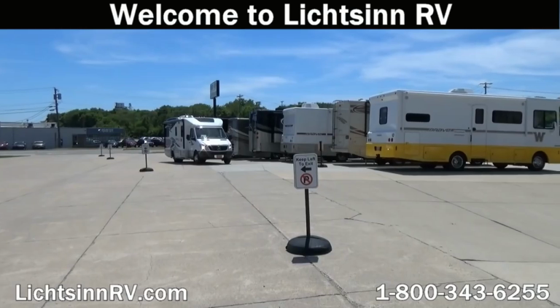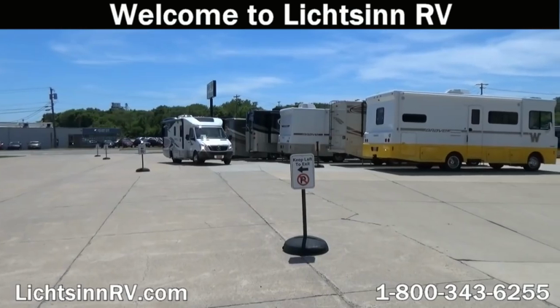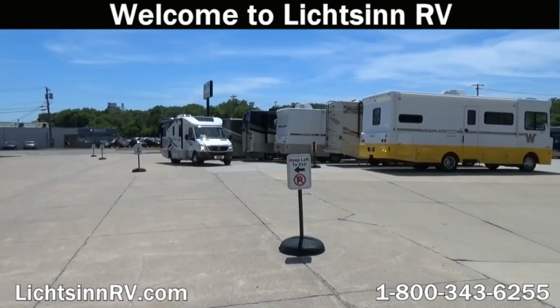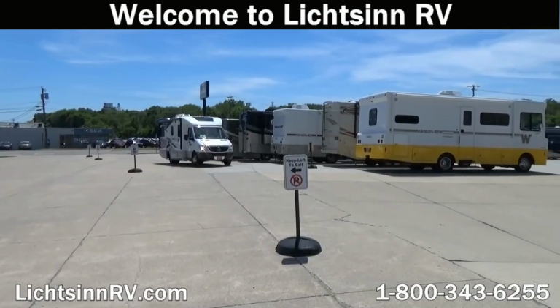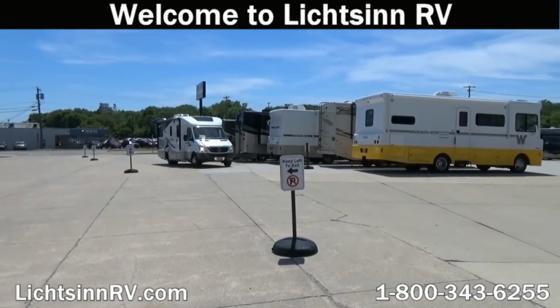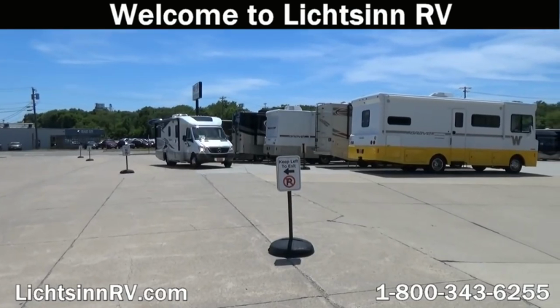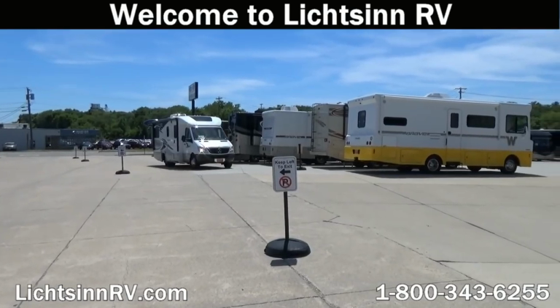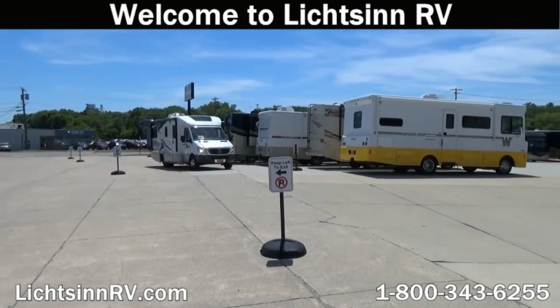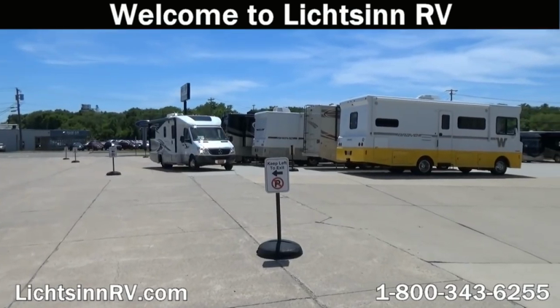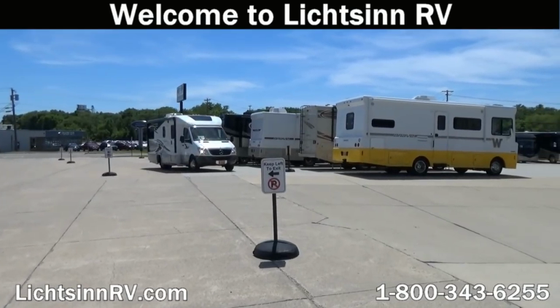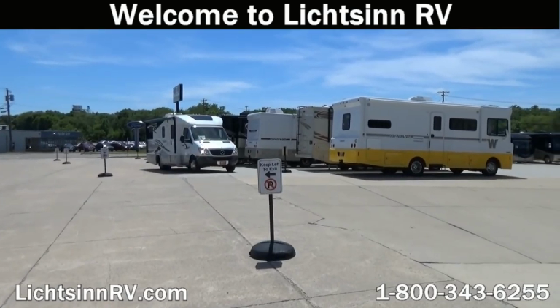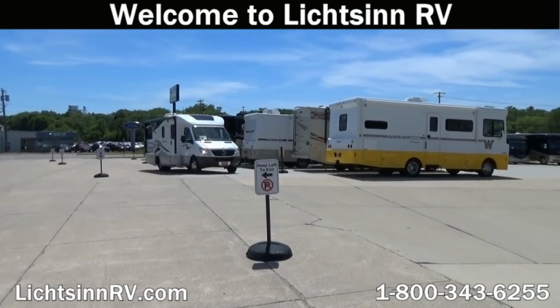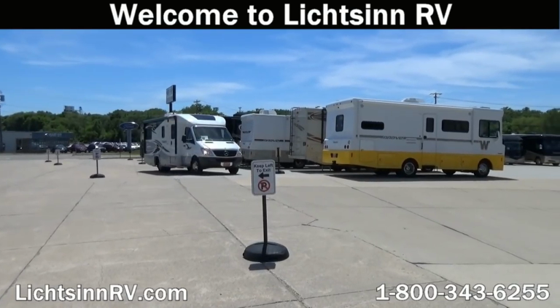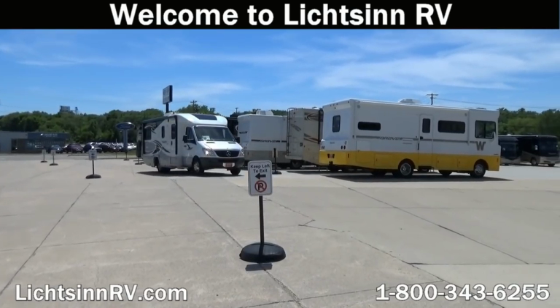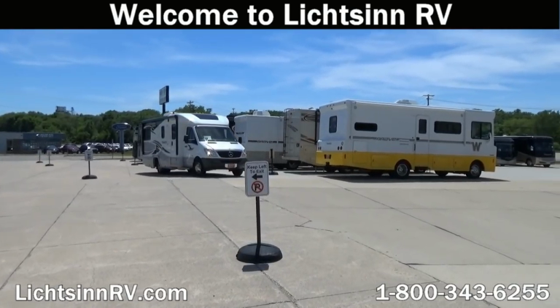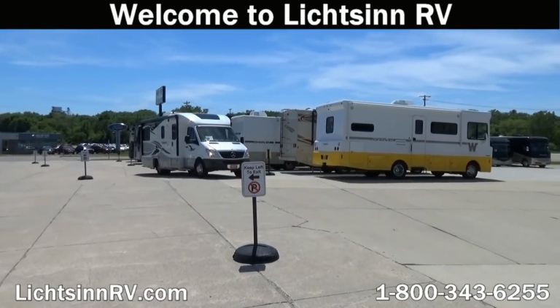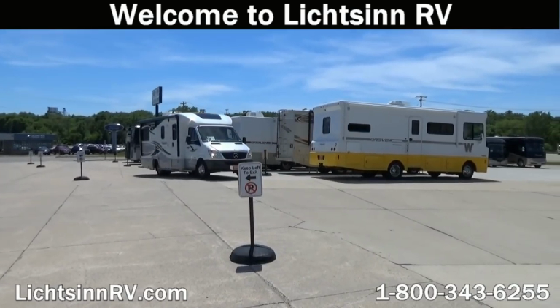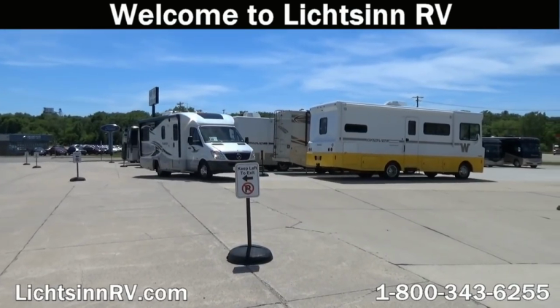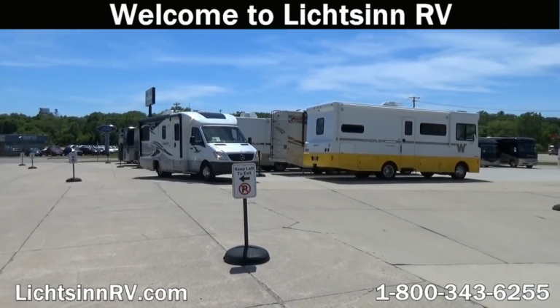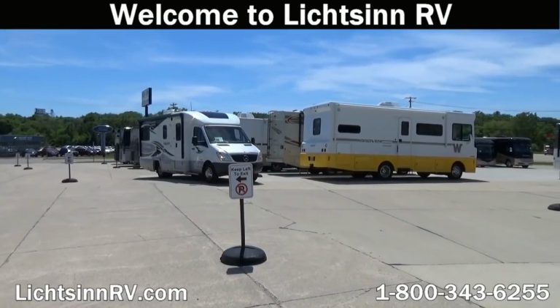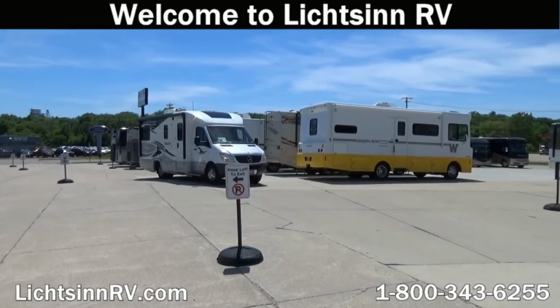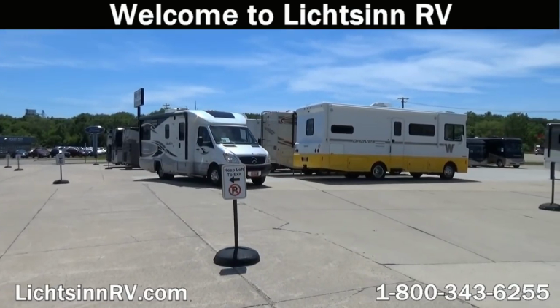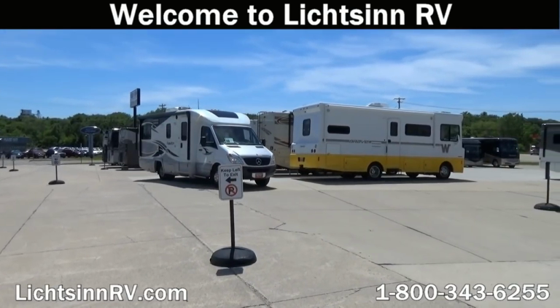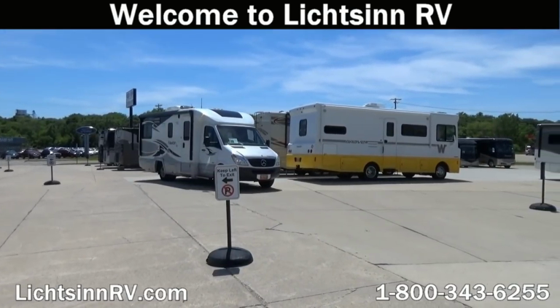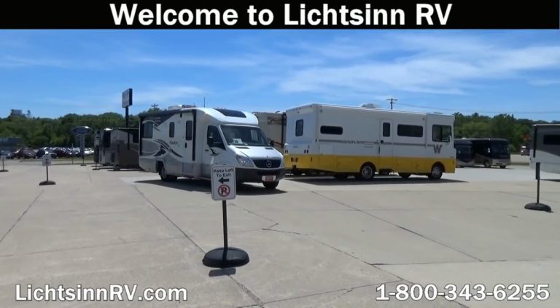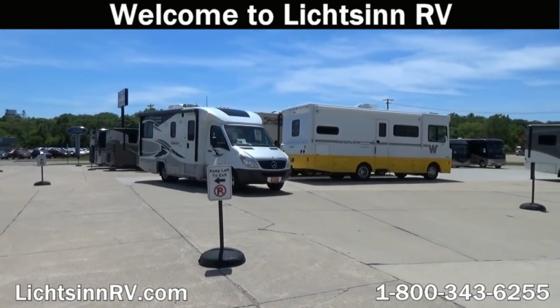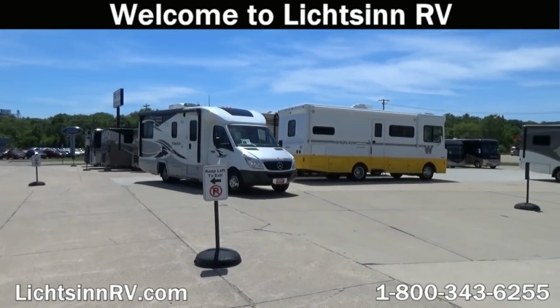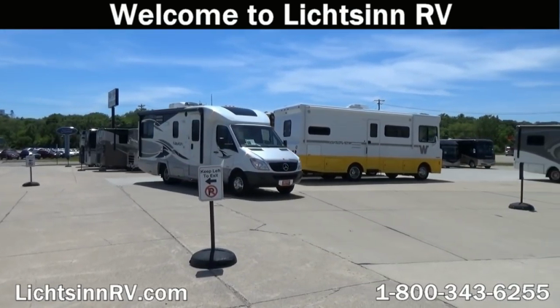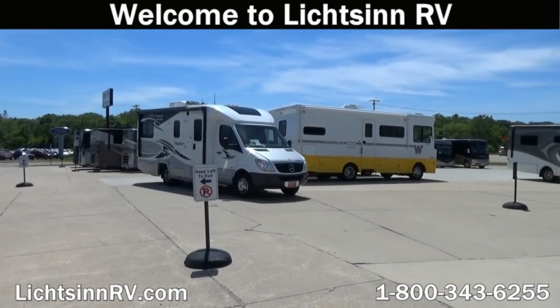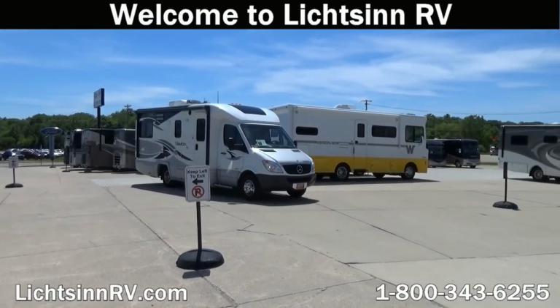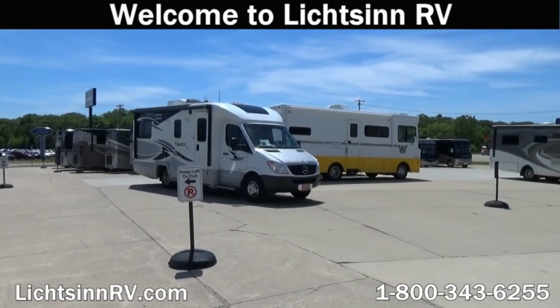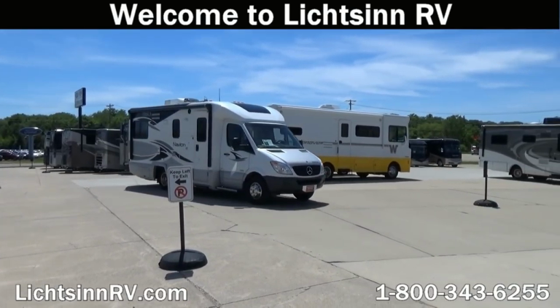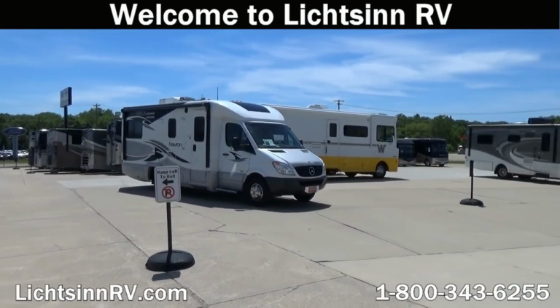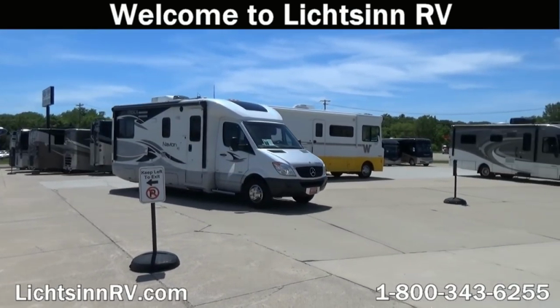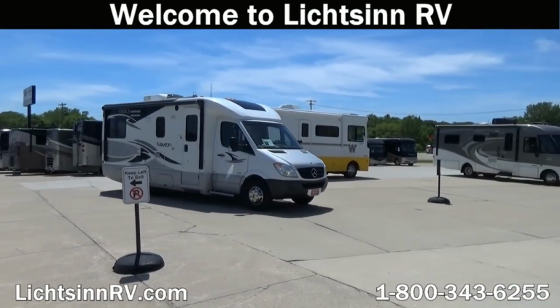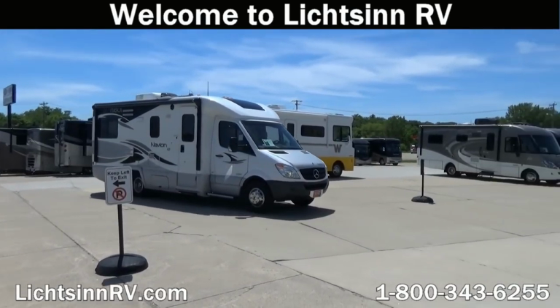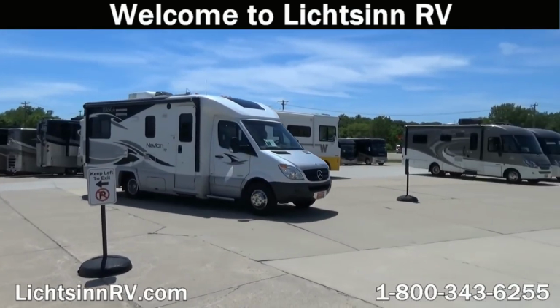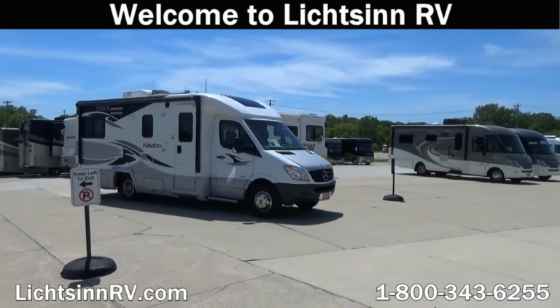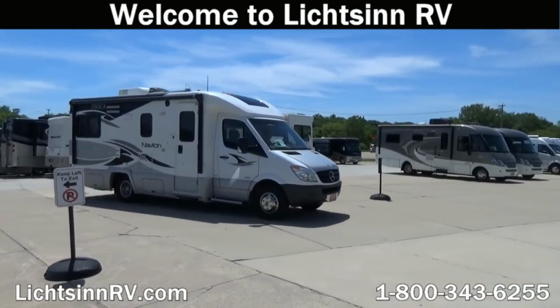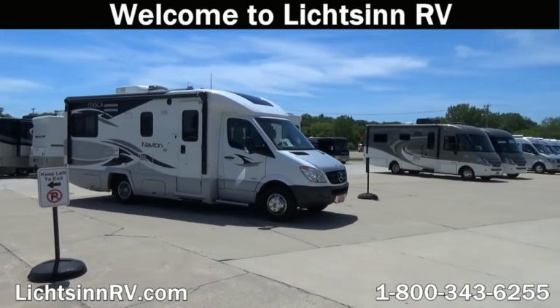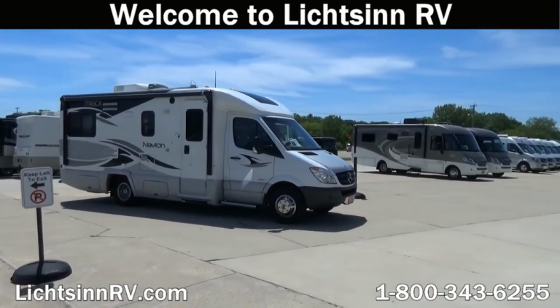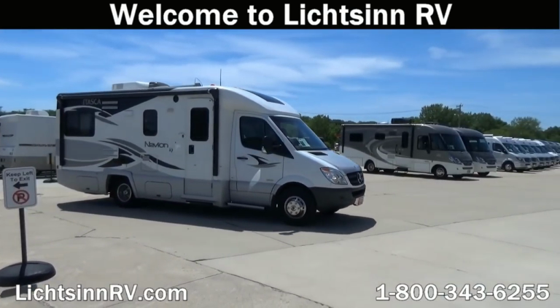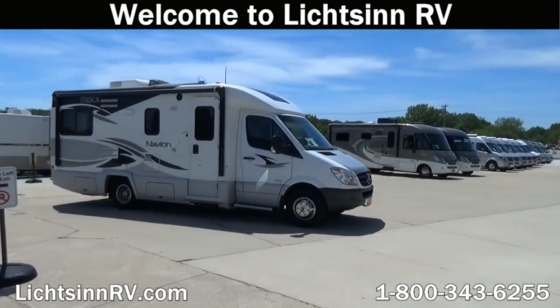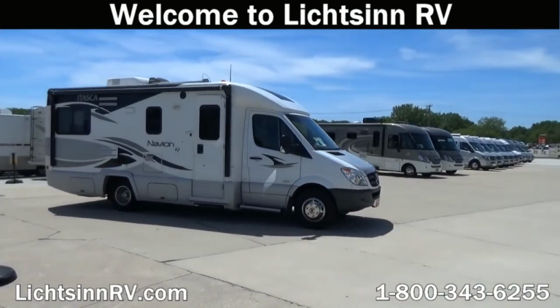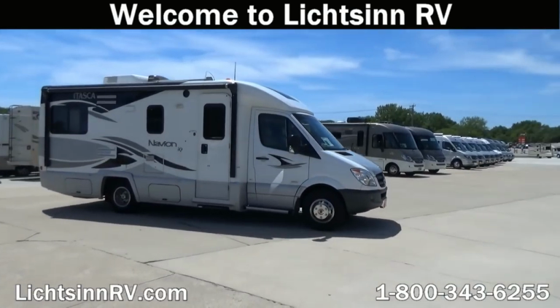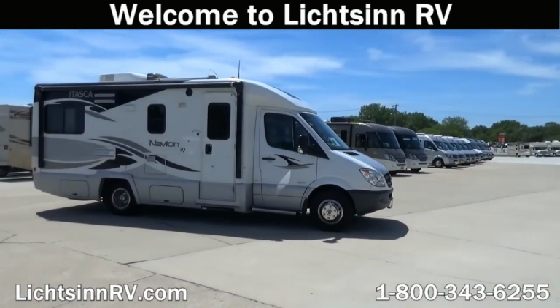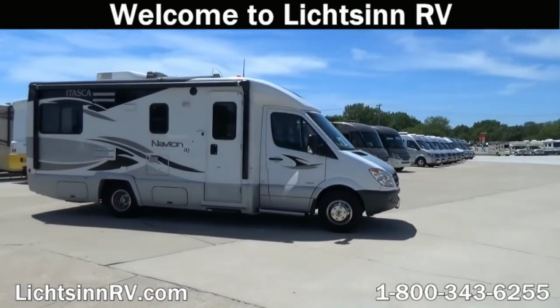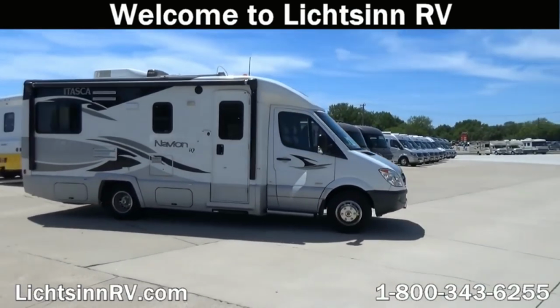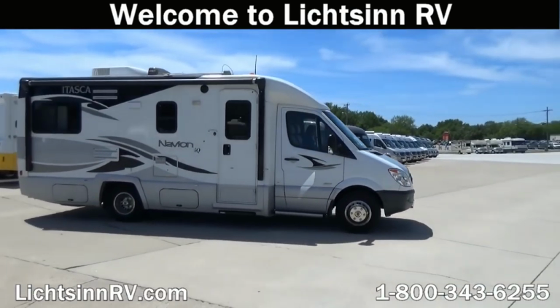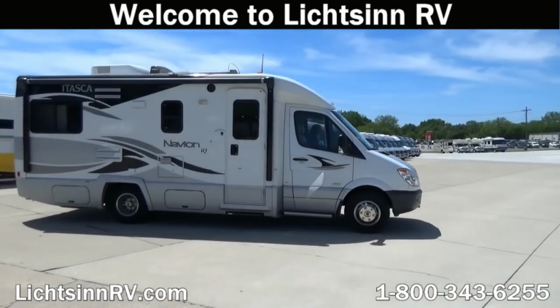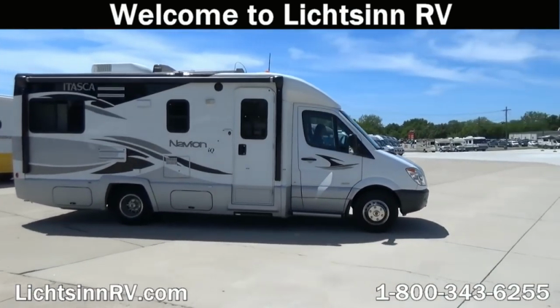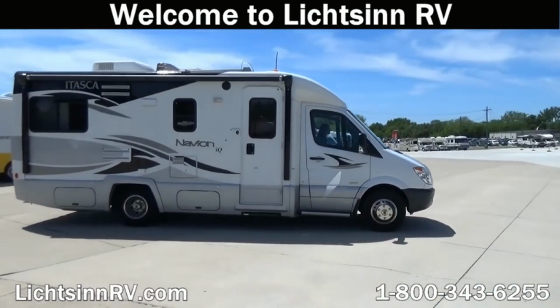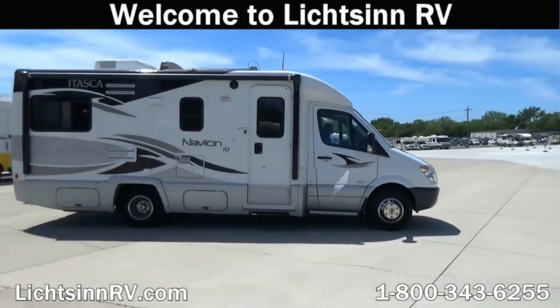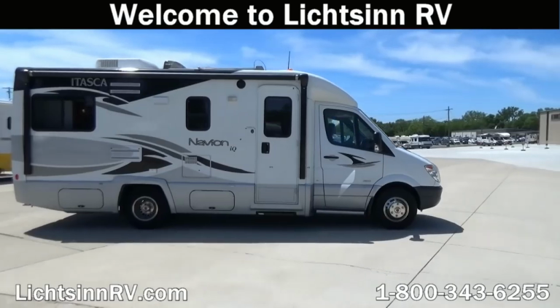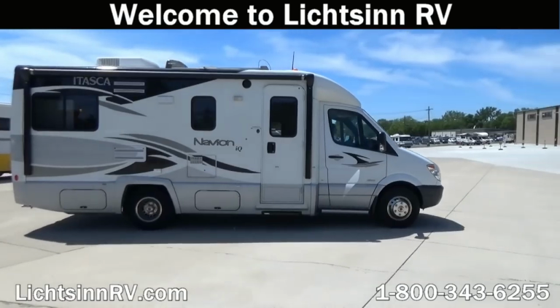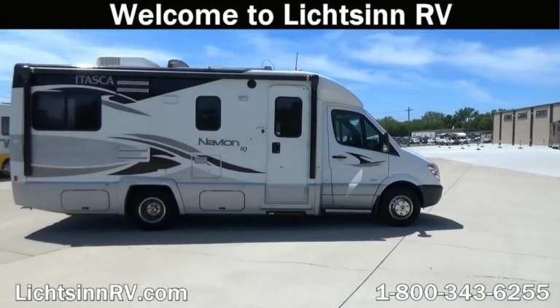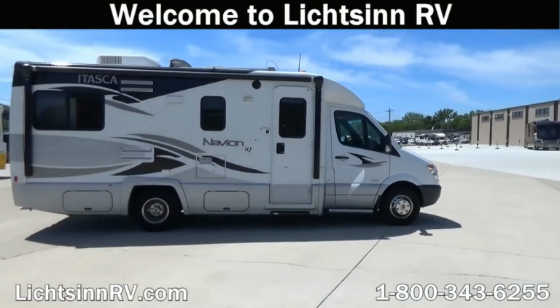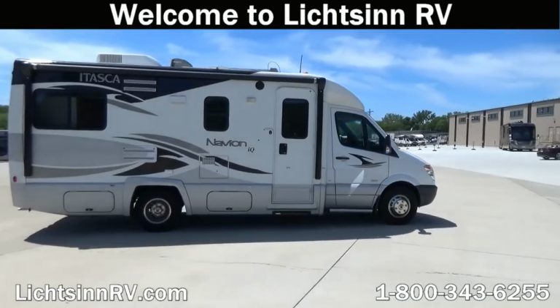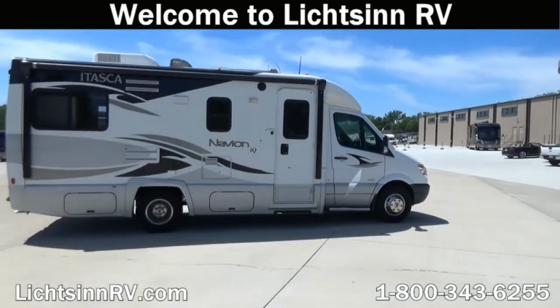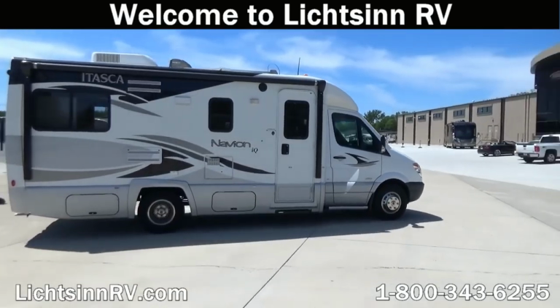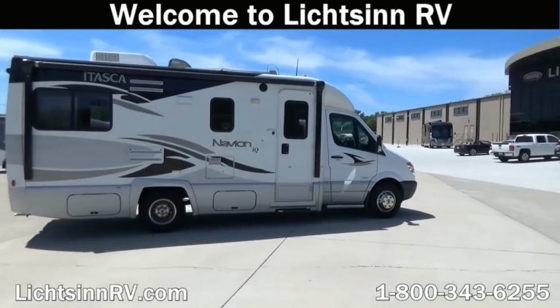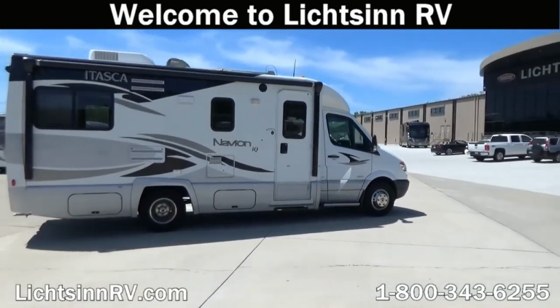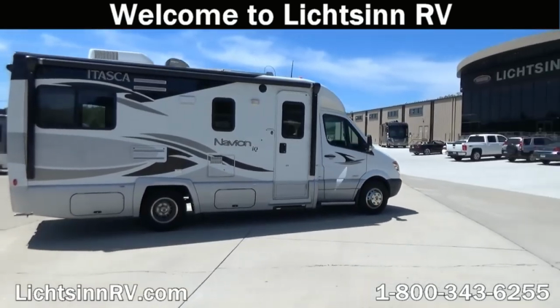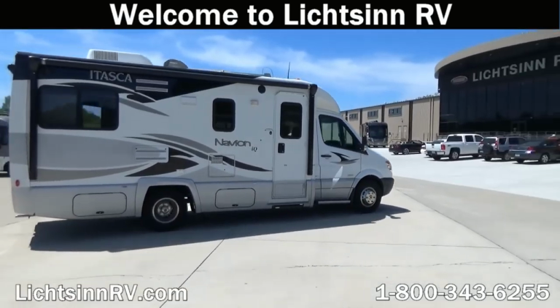Welcome to Litsen RV. We are located just one mile north of Winnebago Industries right here in Forest City, Iowa.